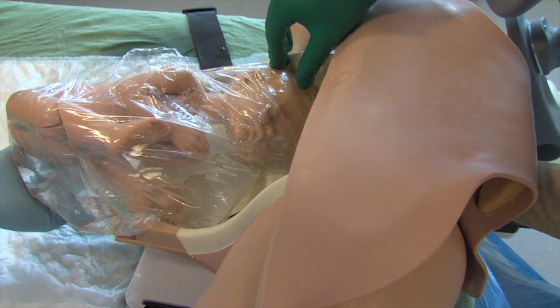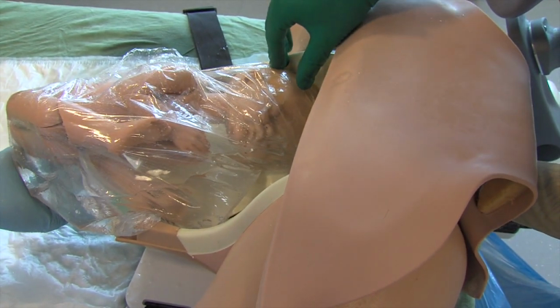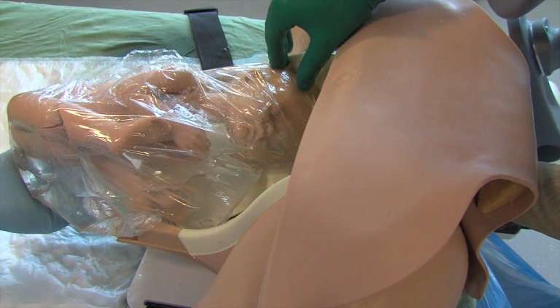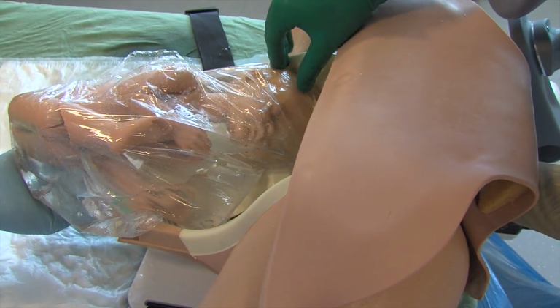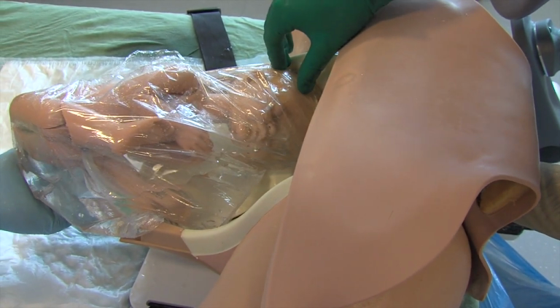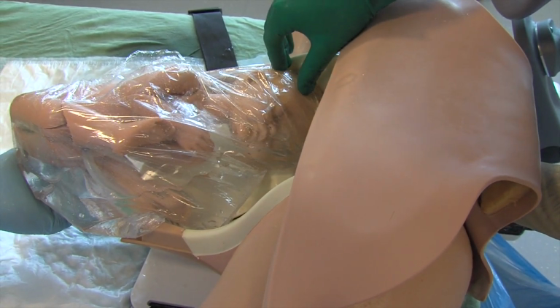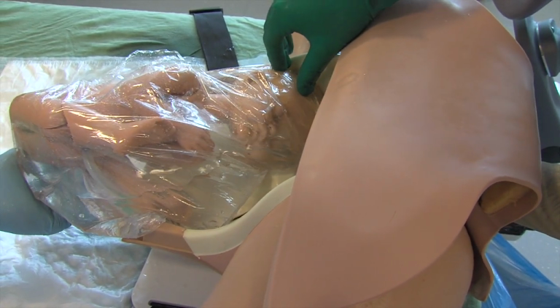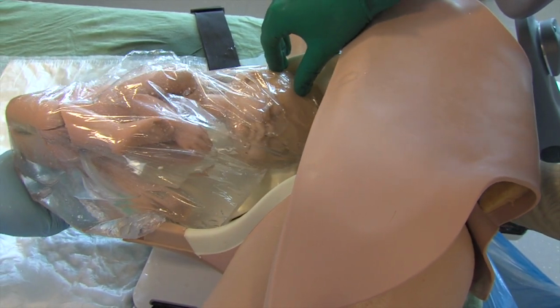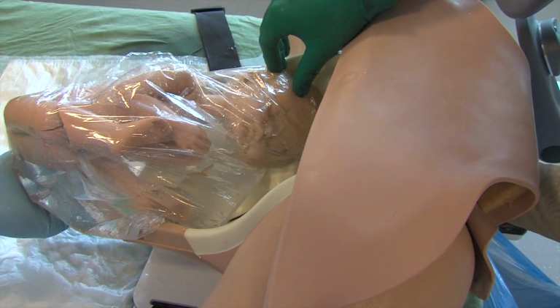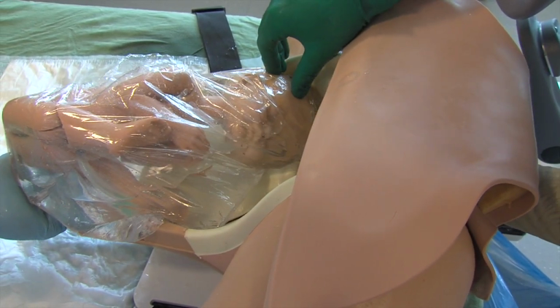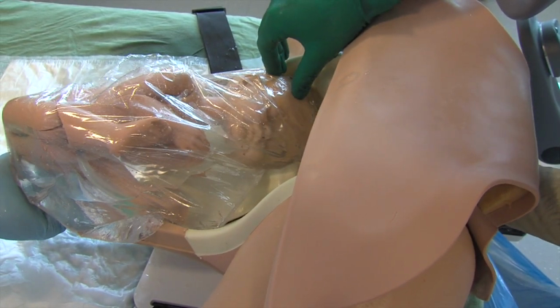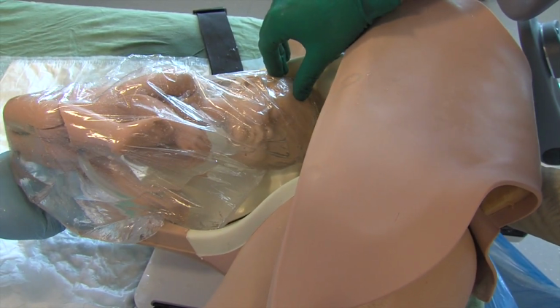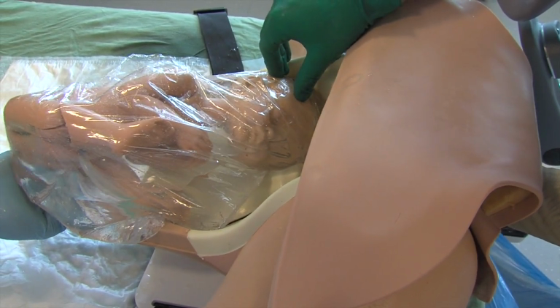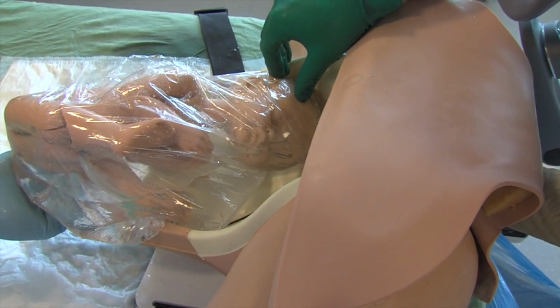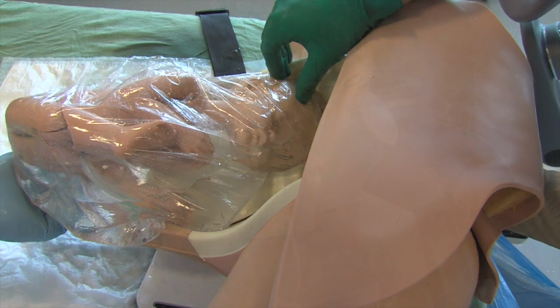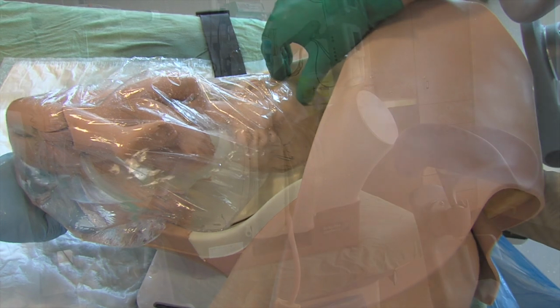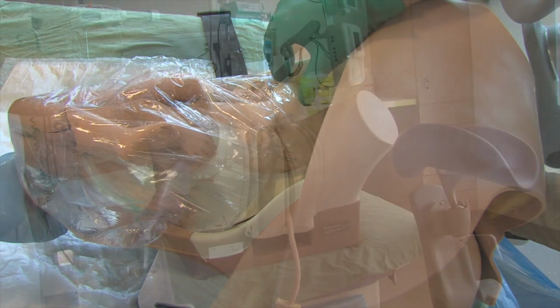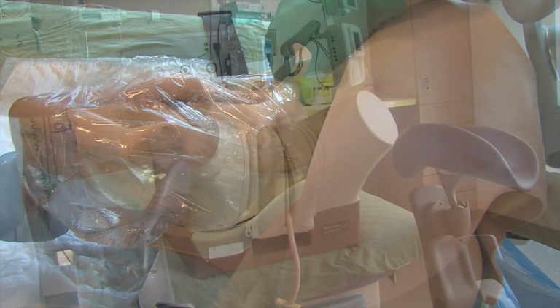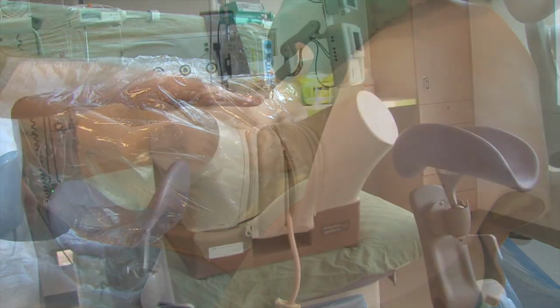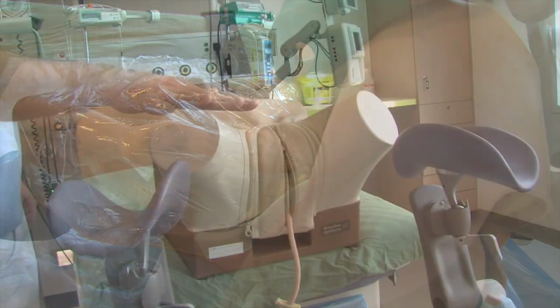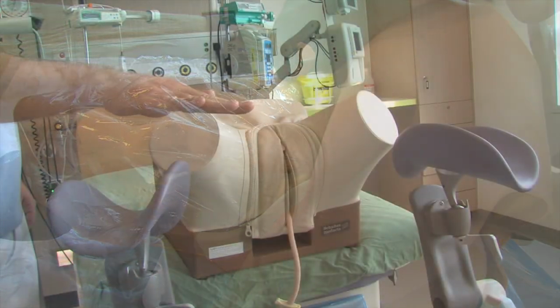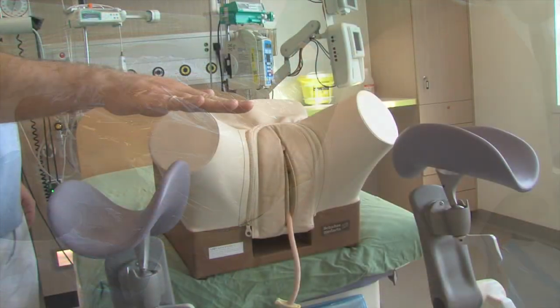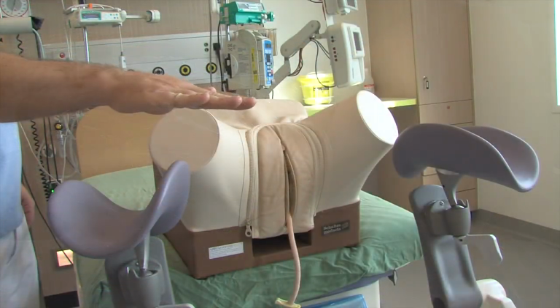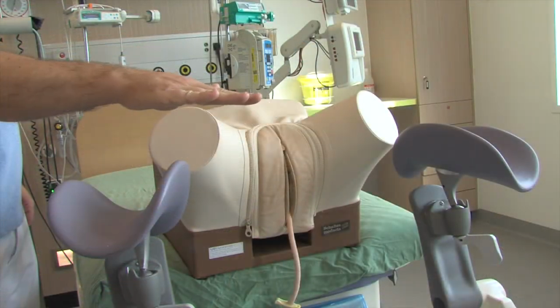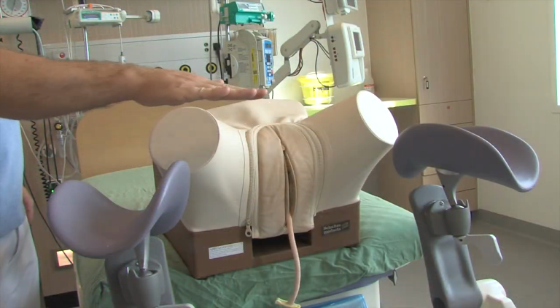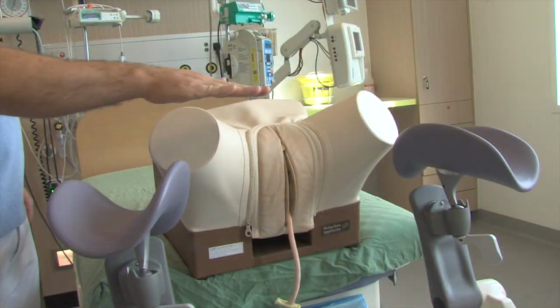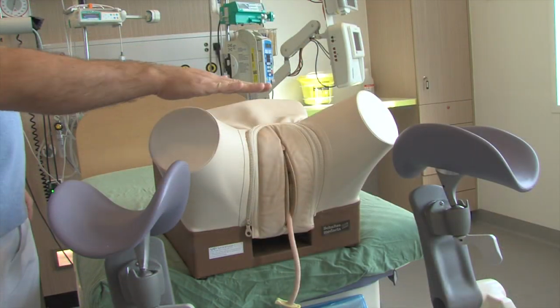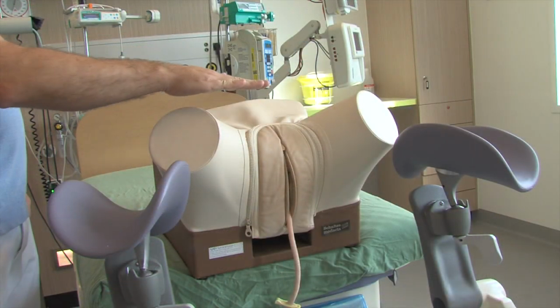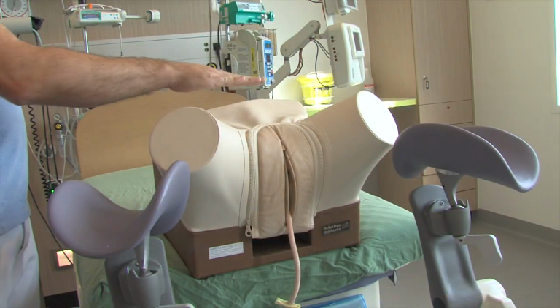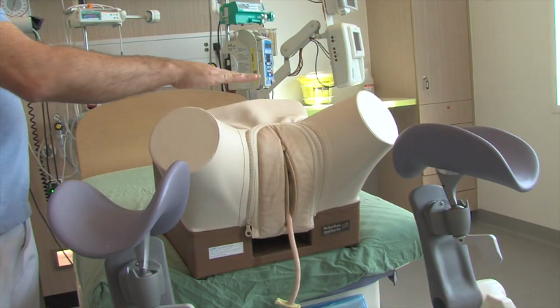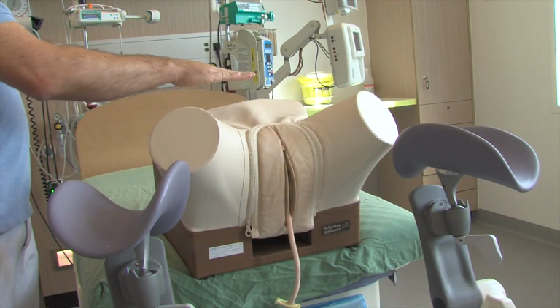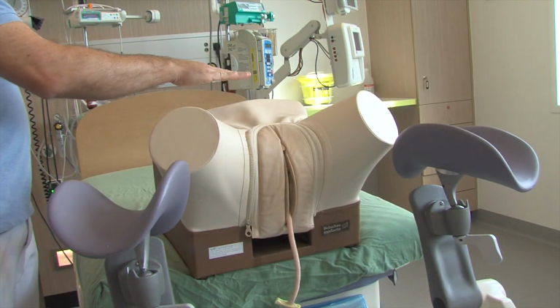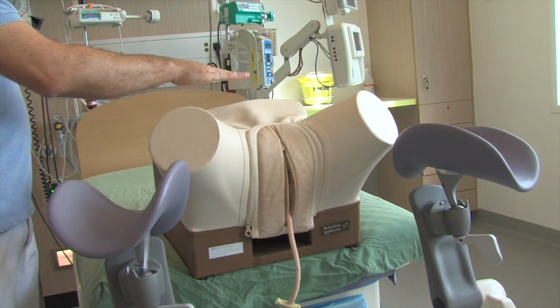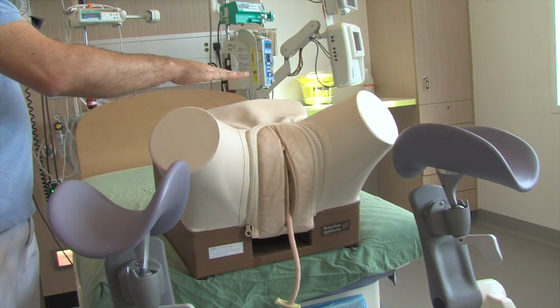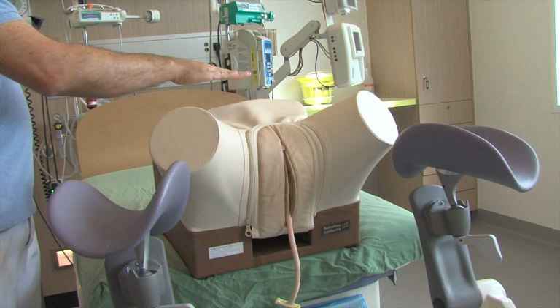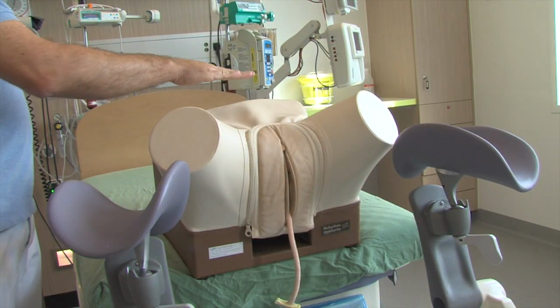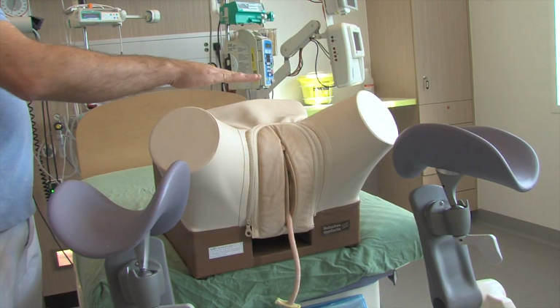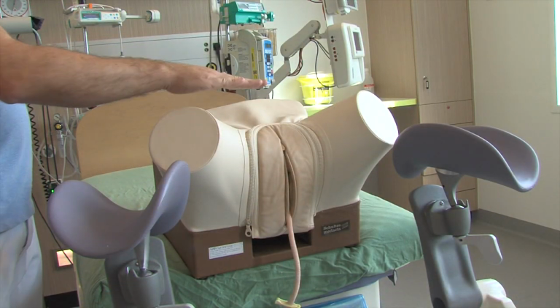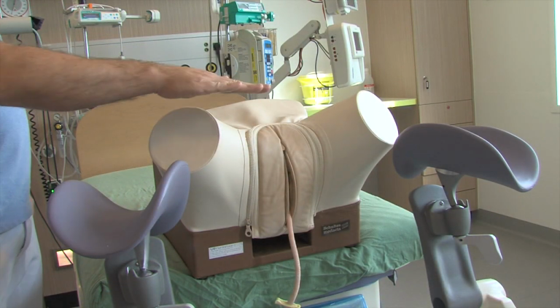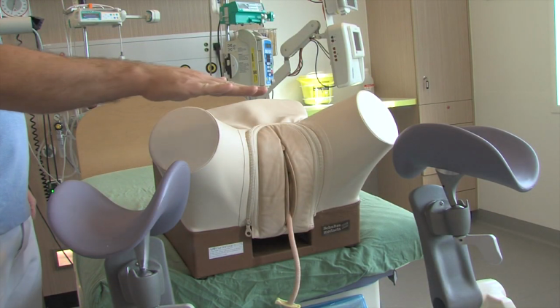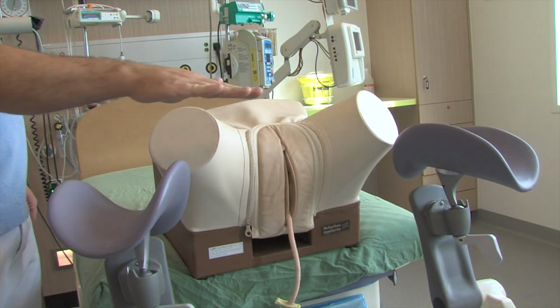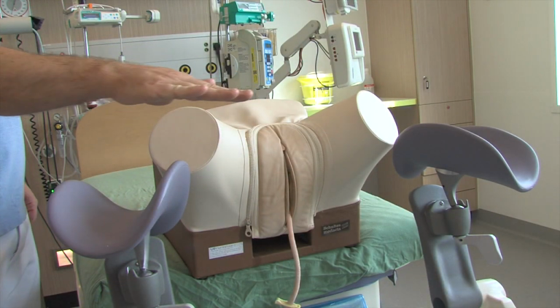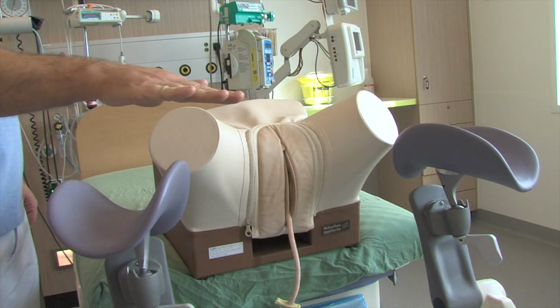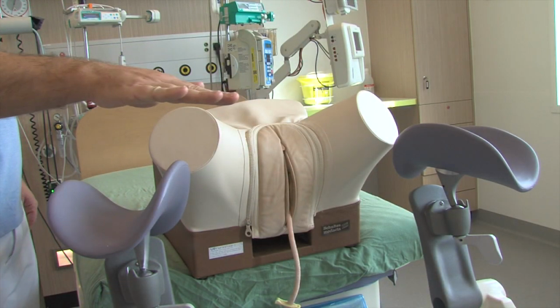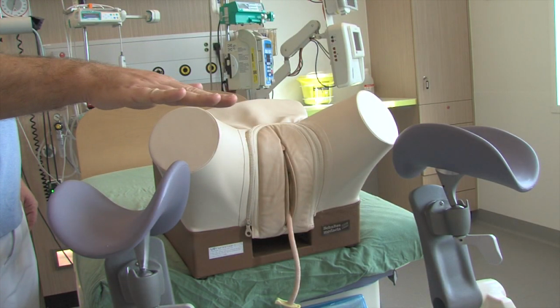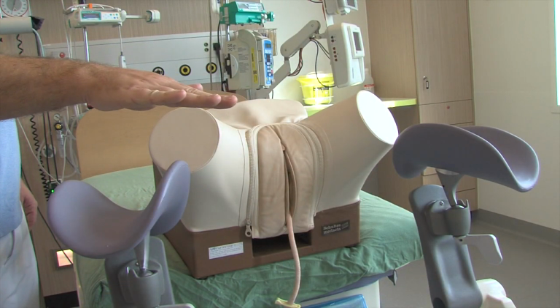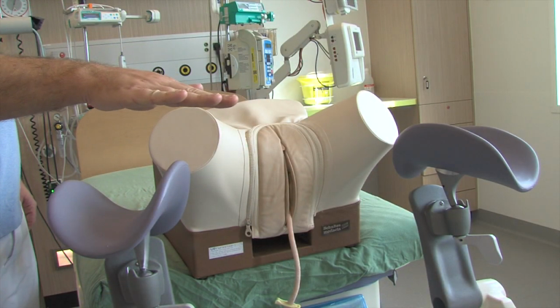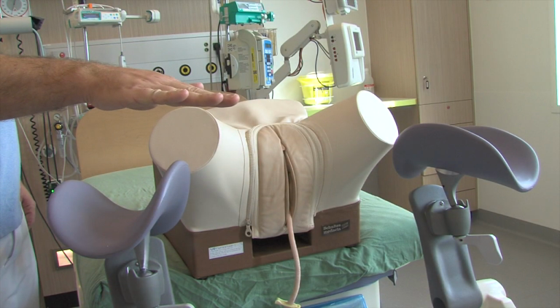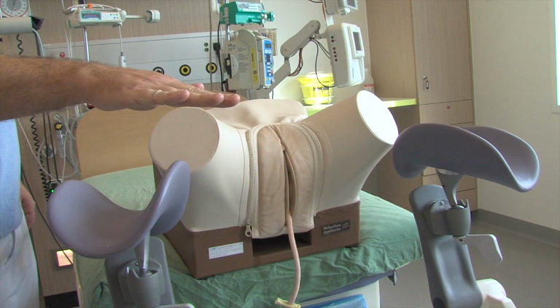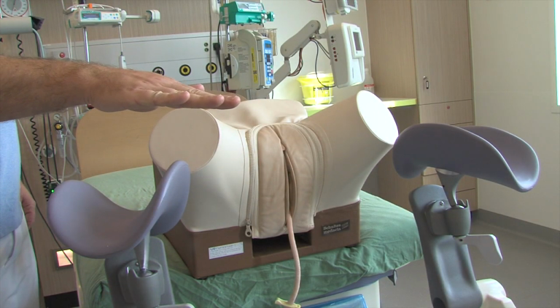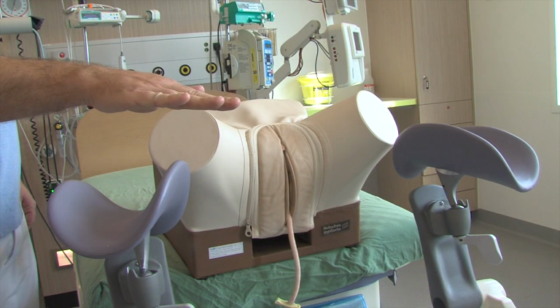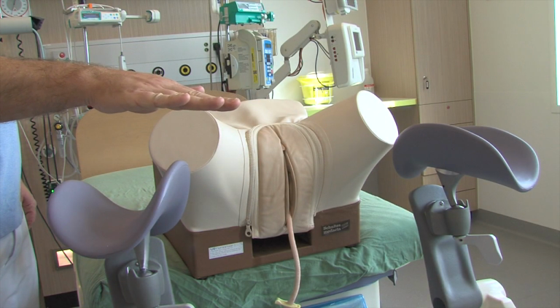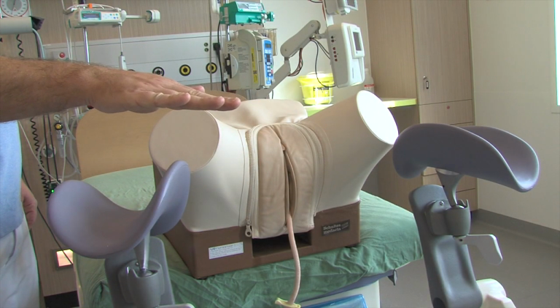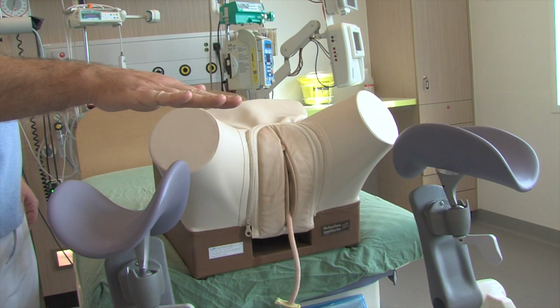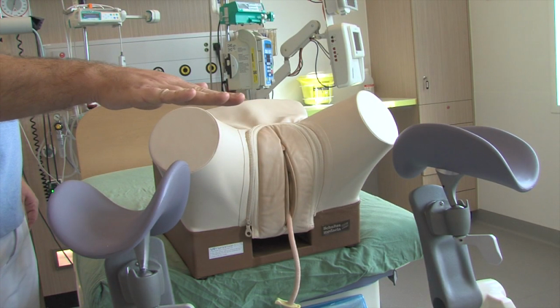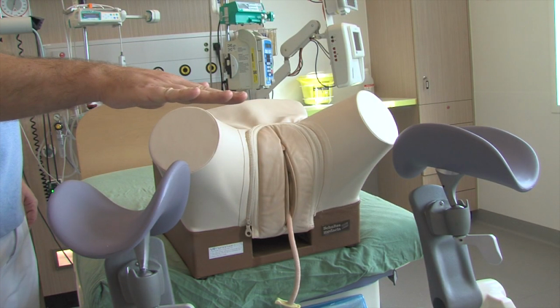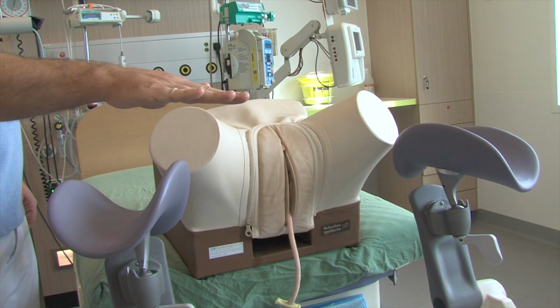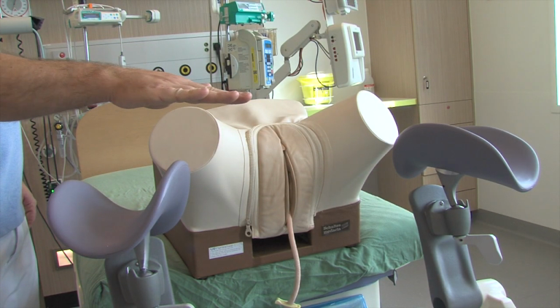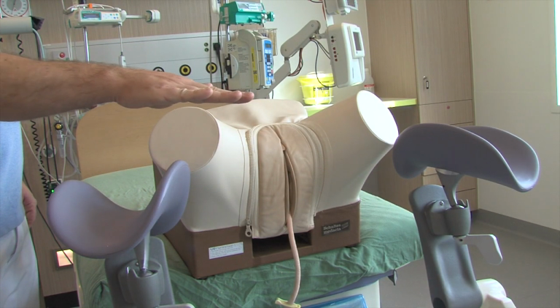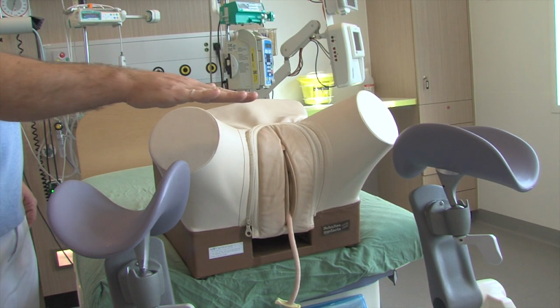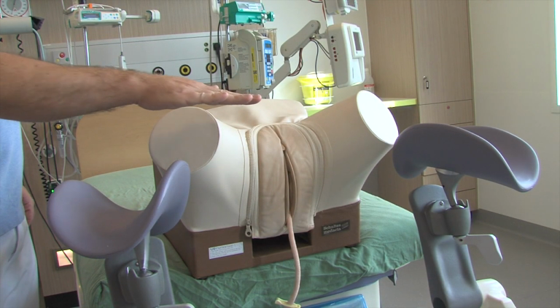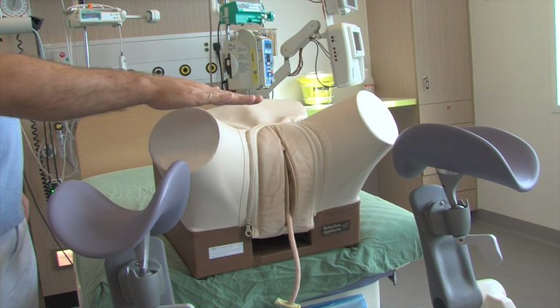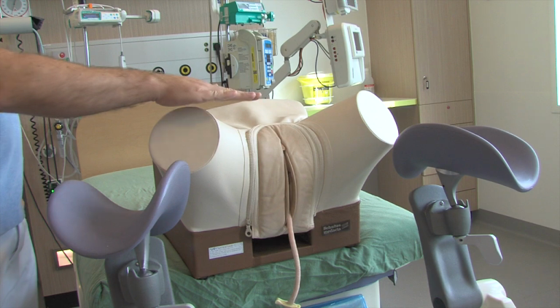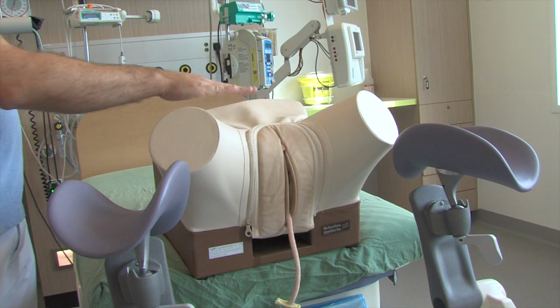For the procedure, the mother is best installed in low lithotomy position, with the knees at the same level as the maternal abdomen.